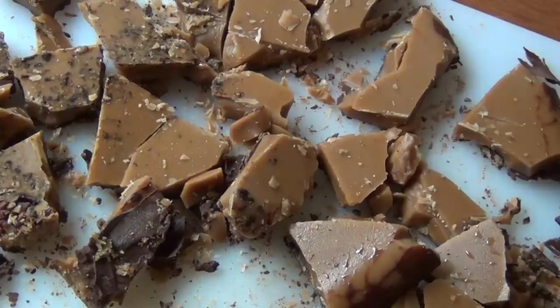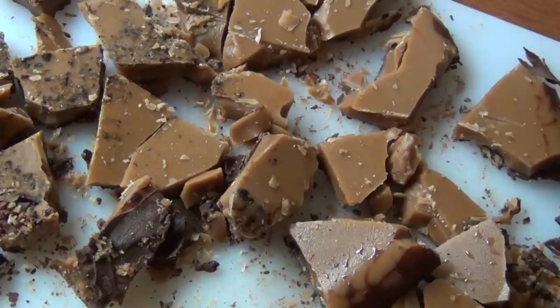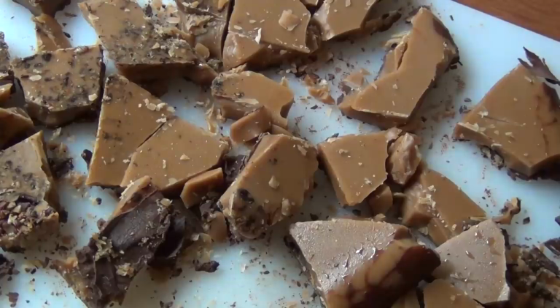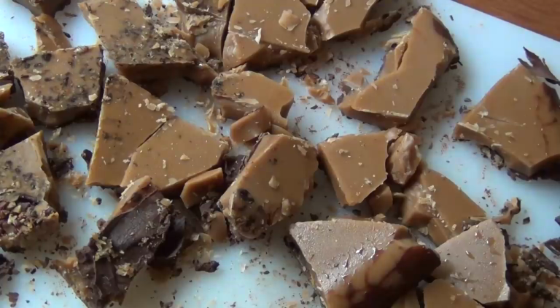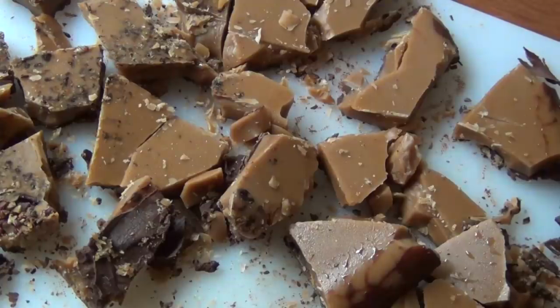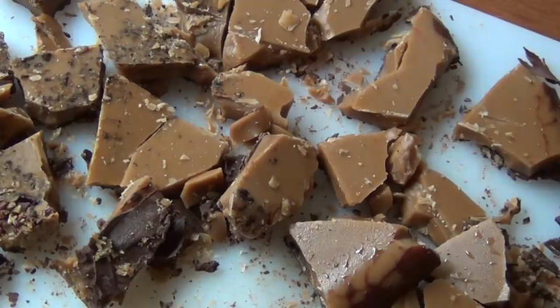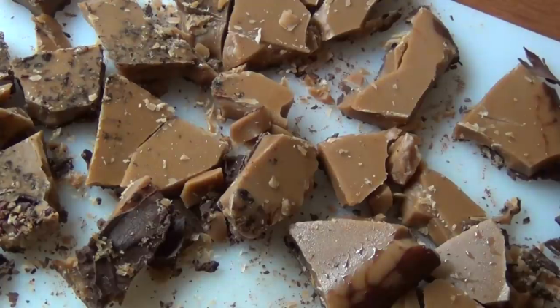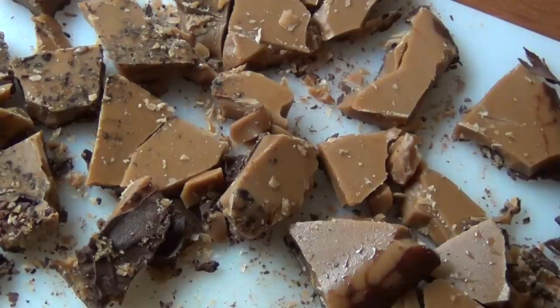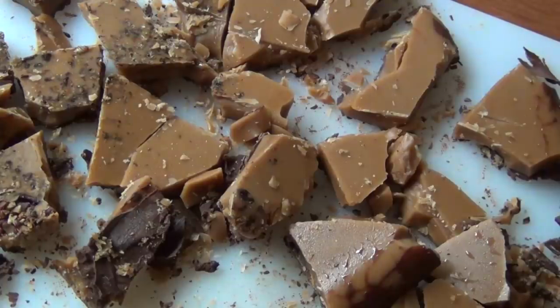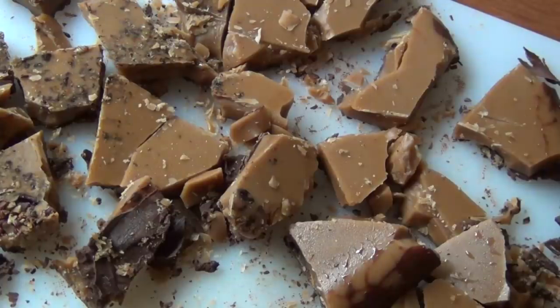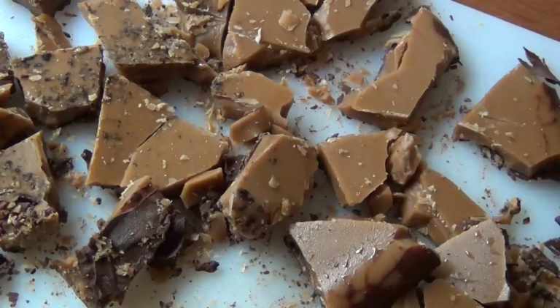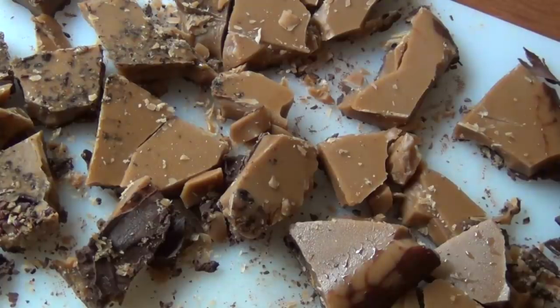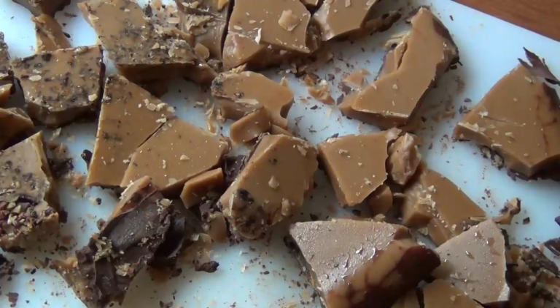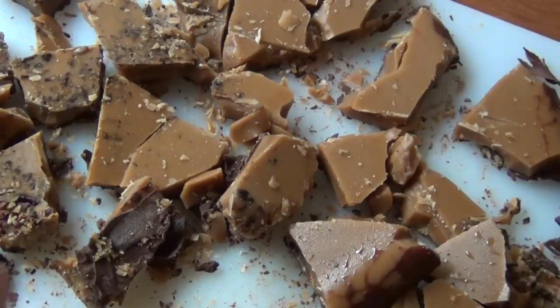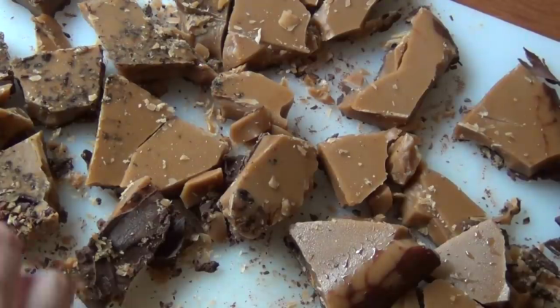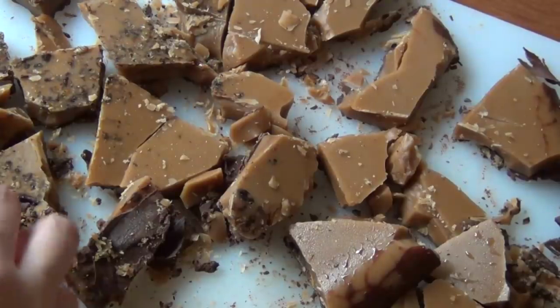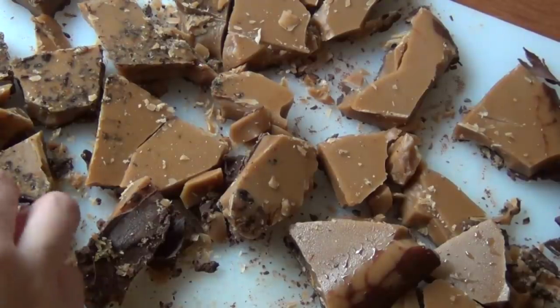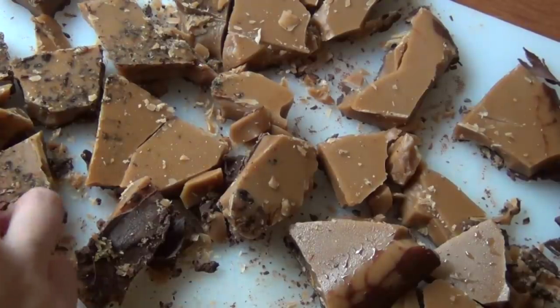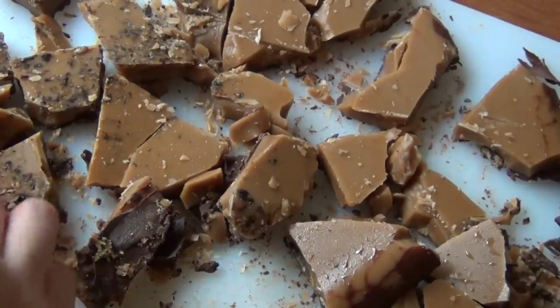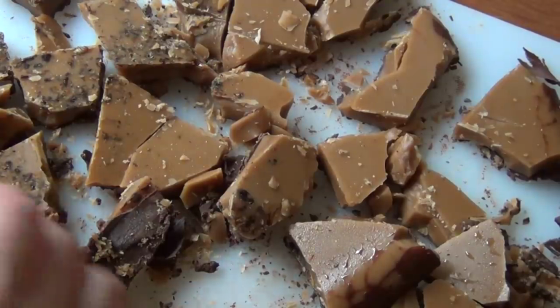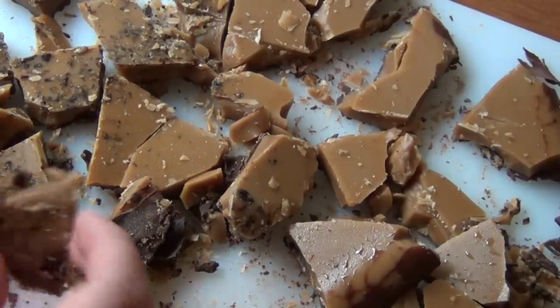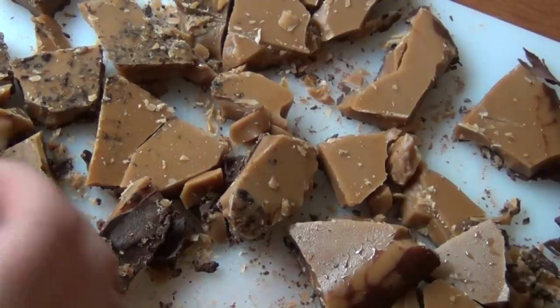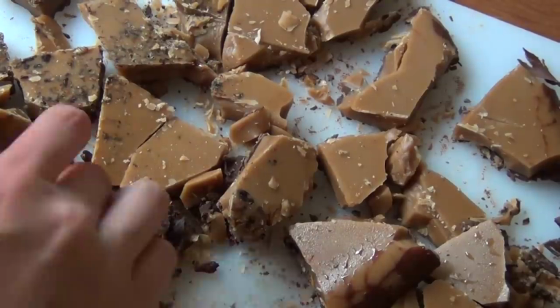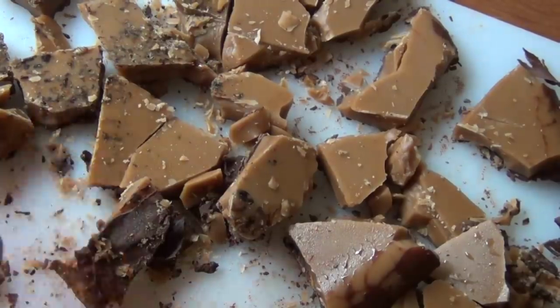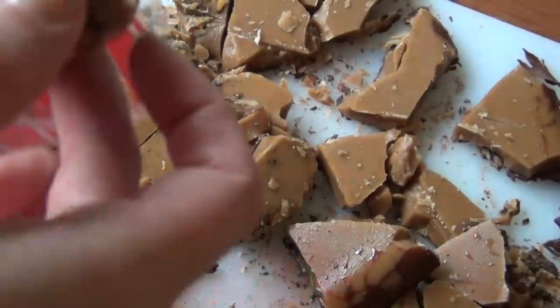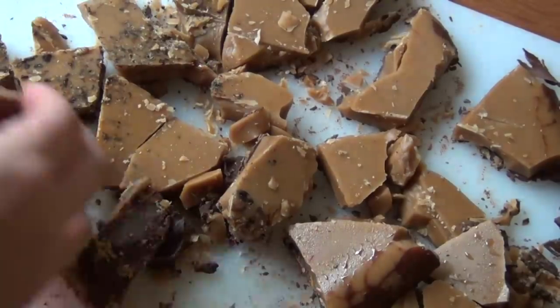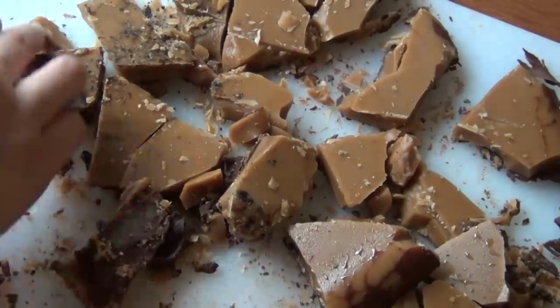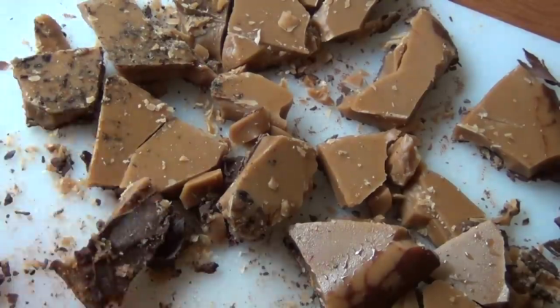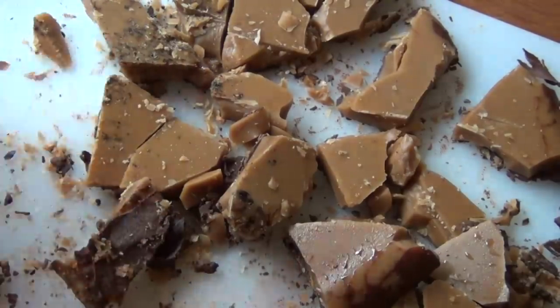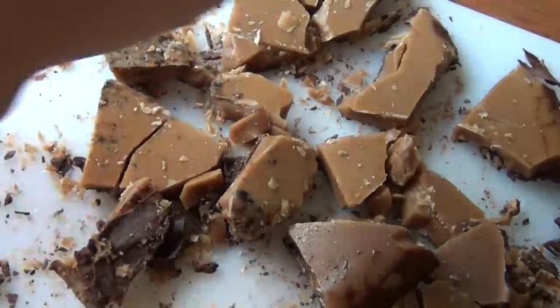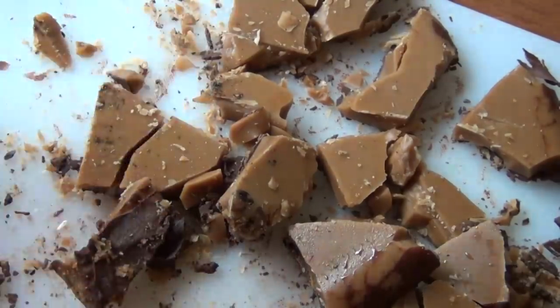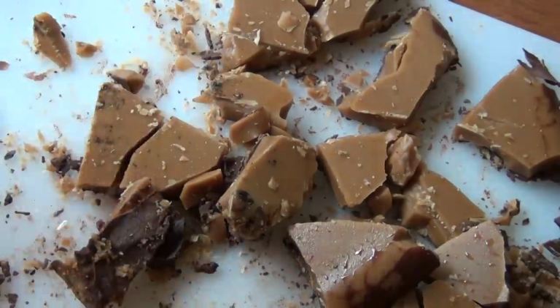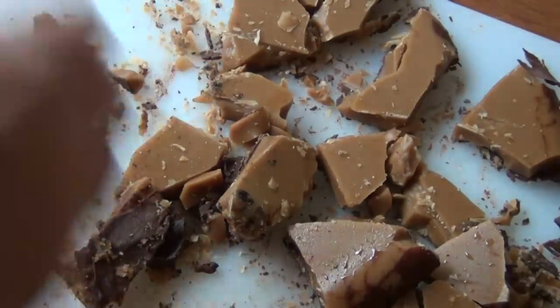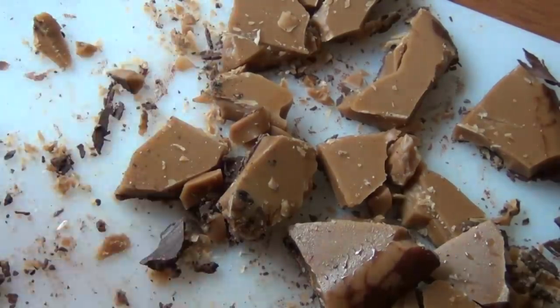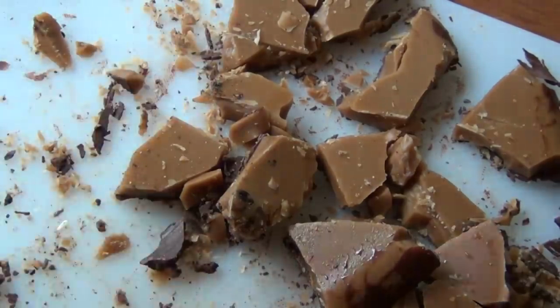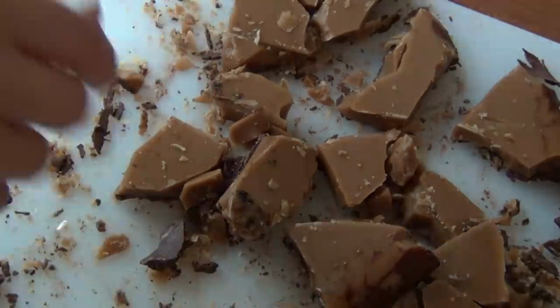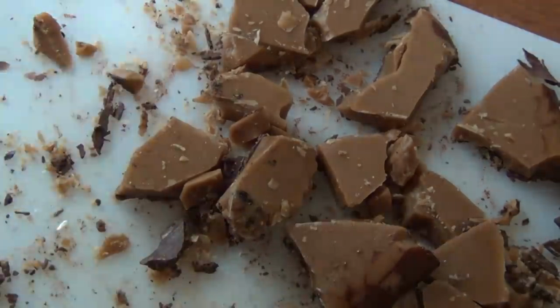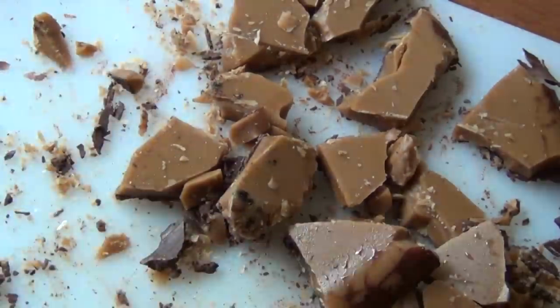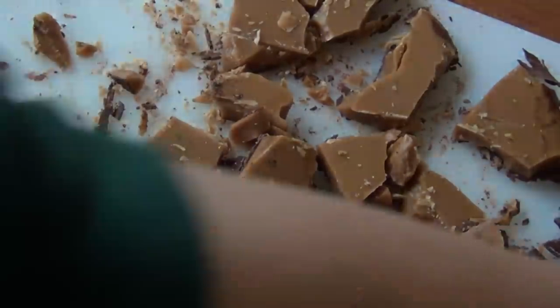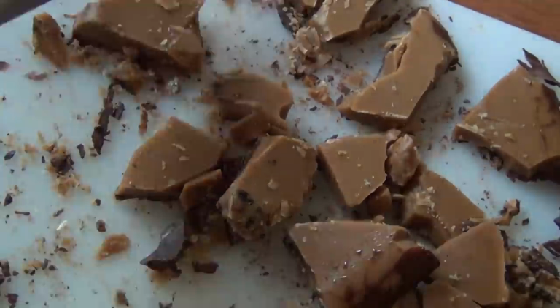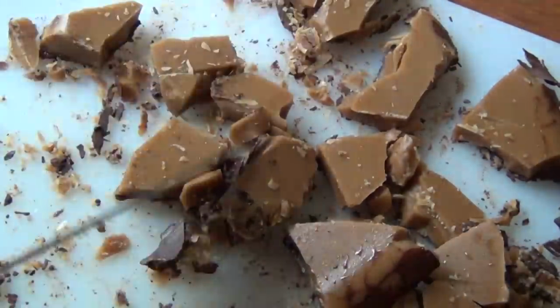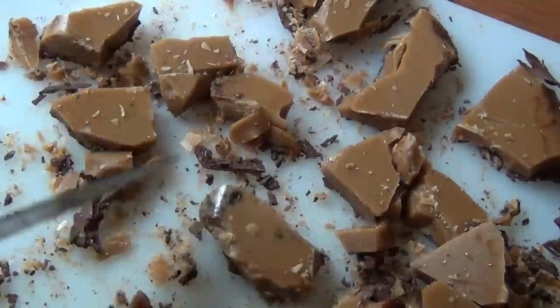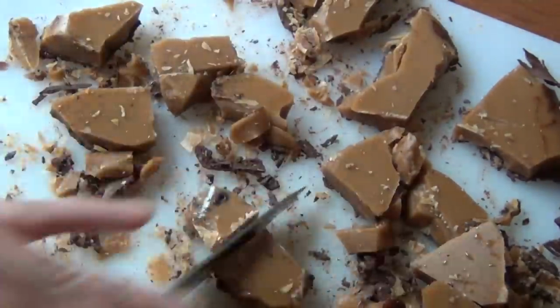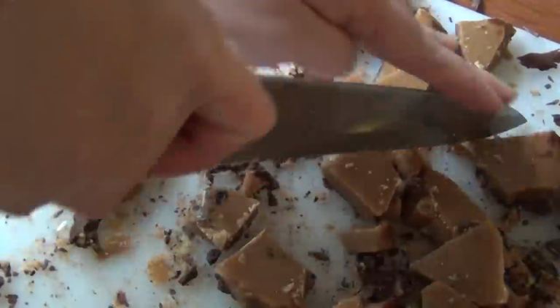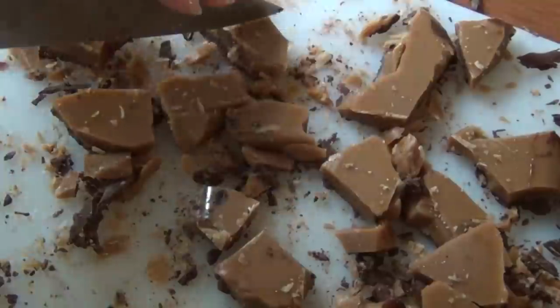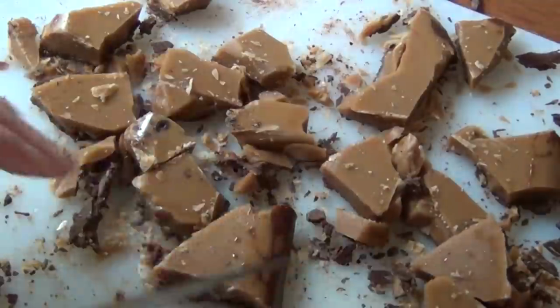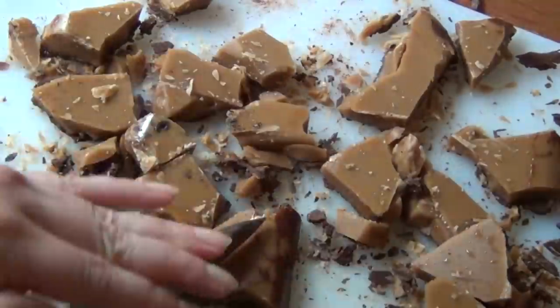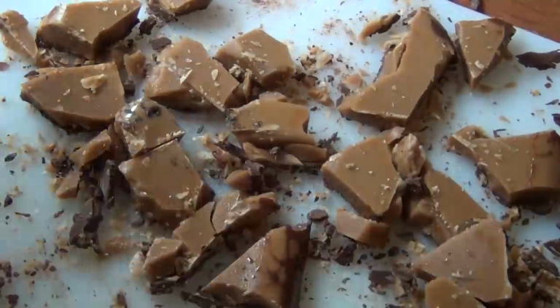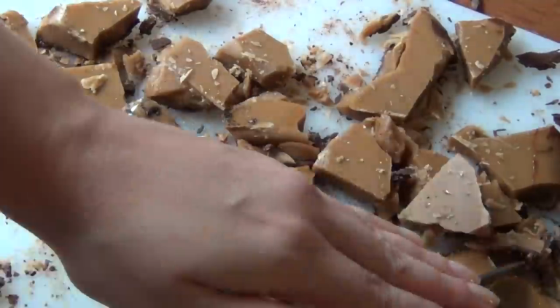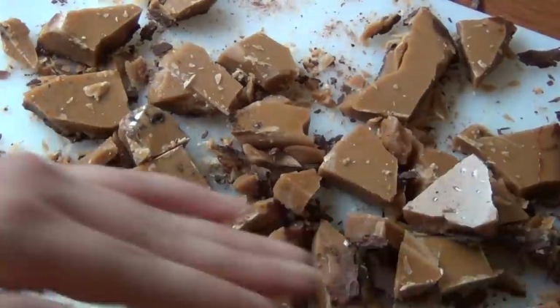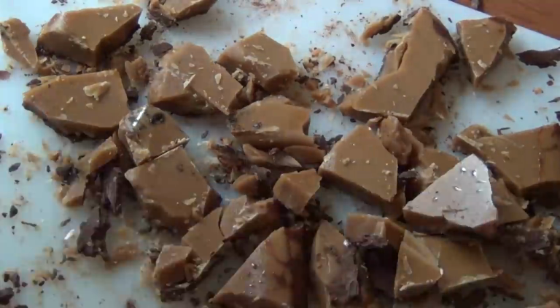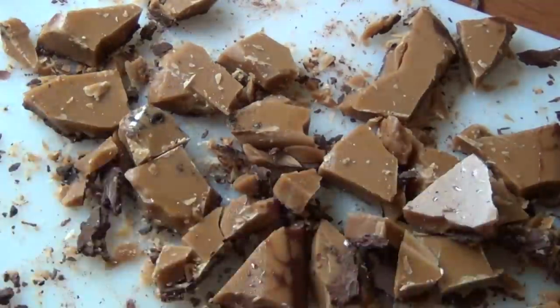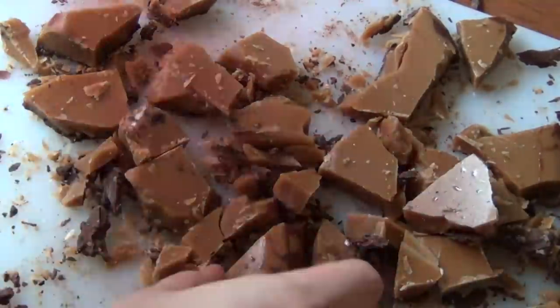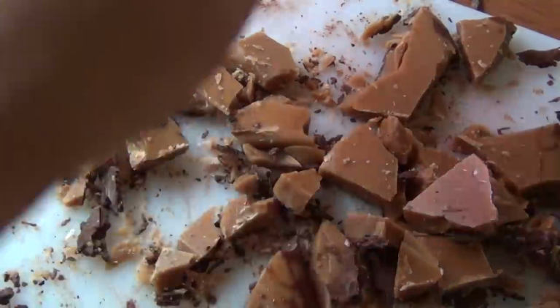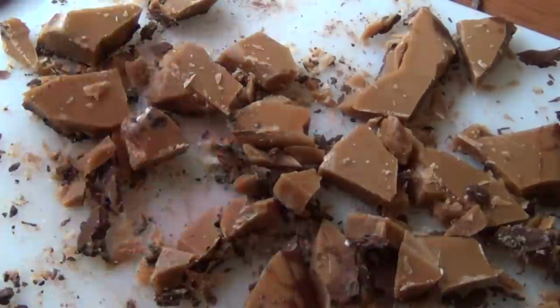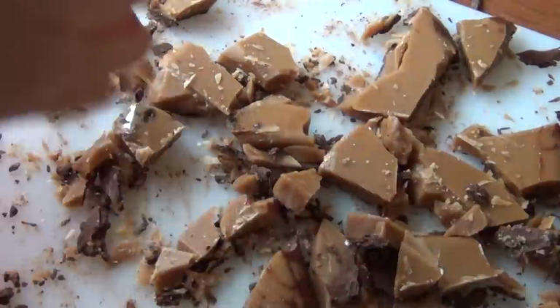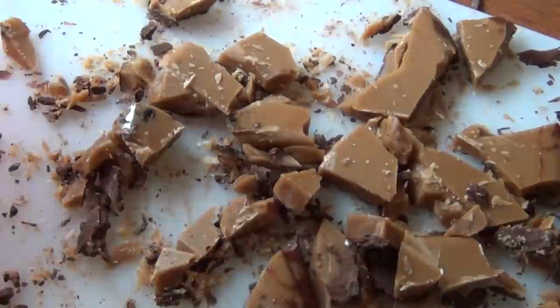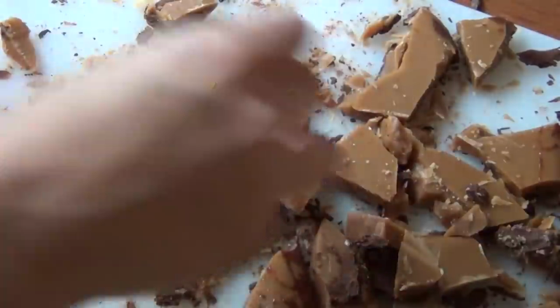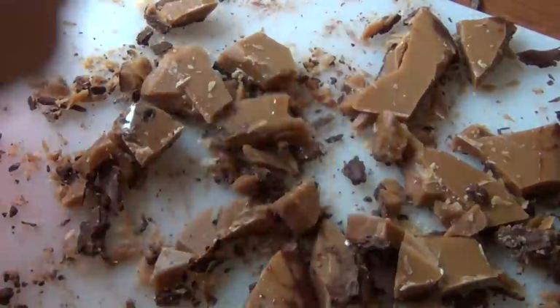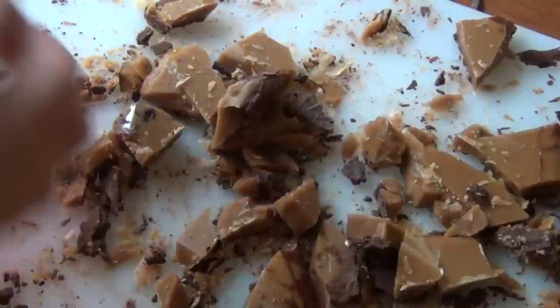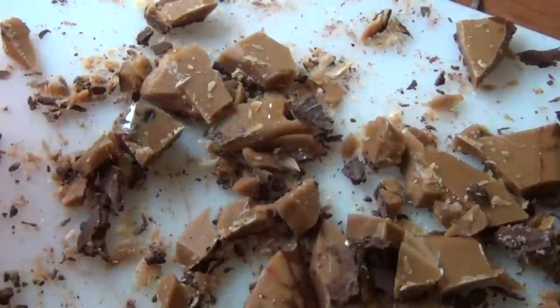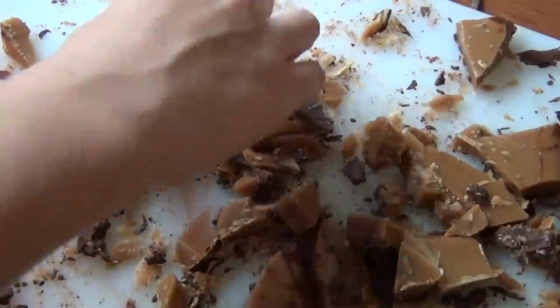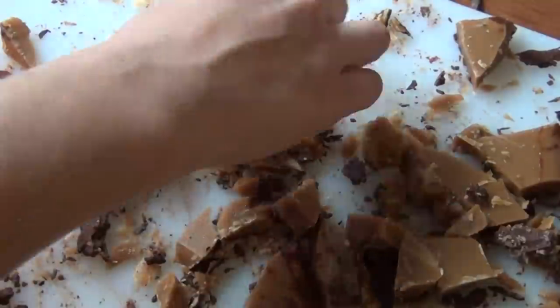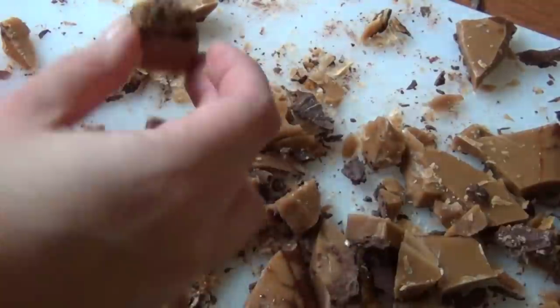And that is your finished toffee. You can put it on a nice tray and send it out for a party, or put it in a cute little bag and send it off as gifts.